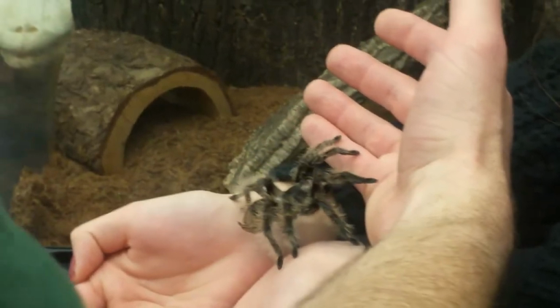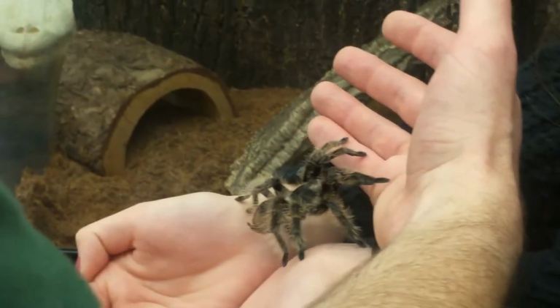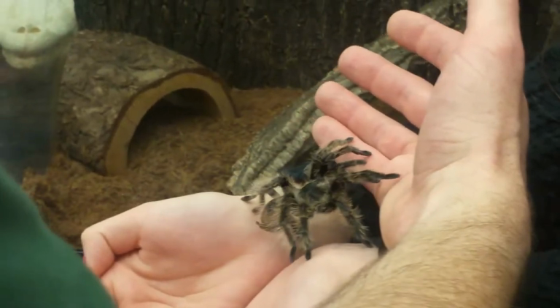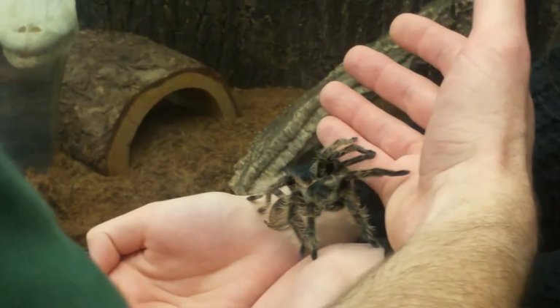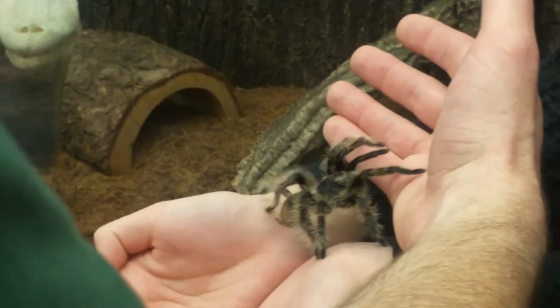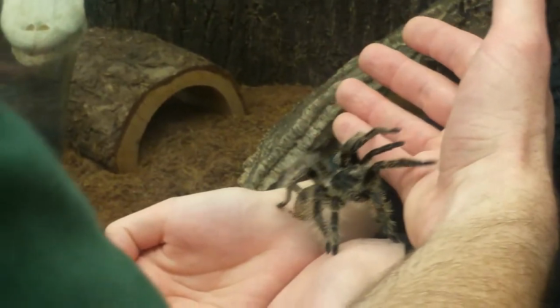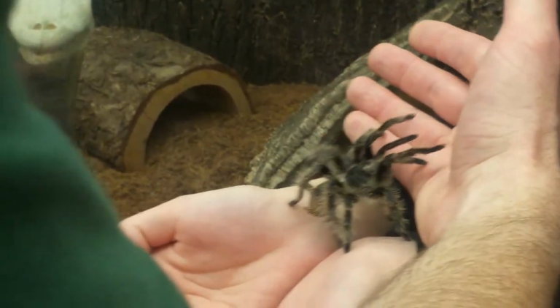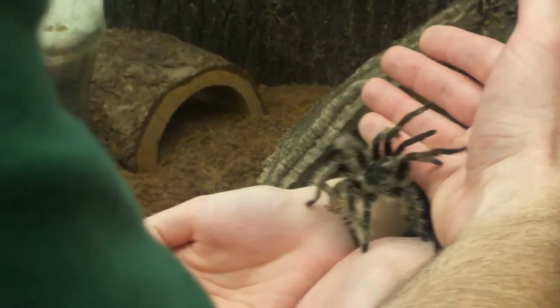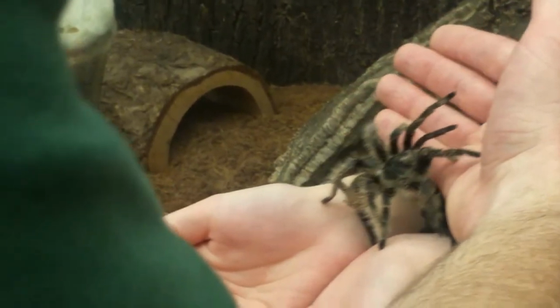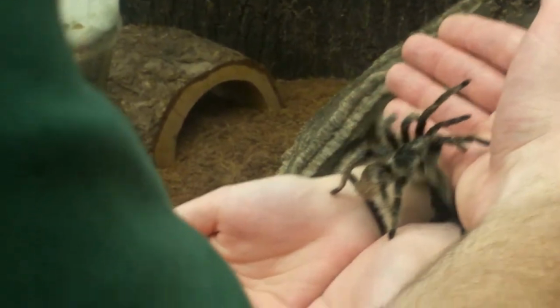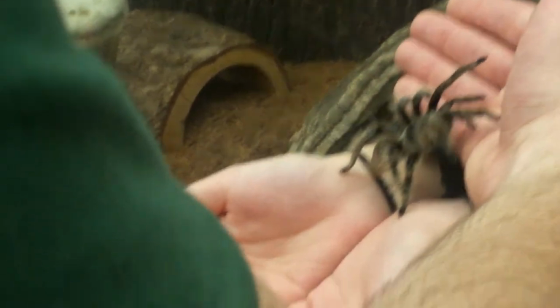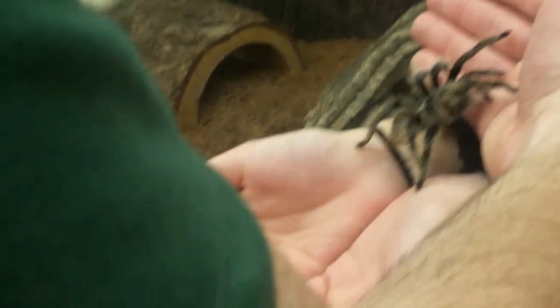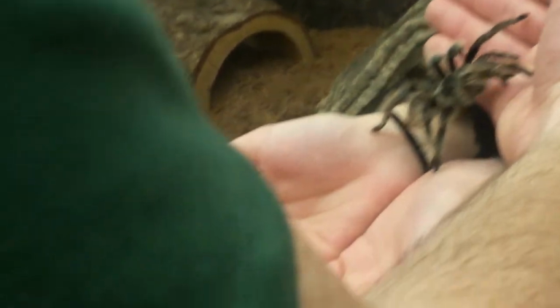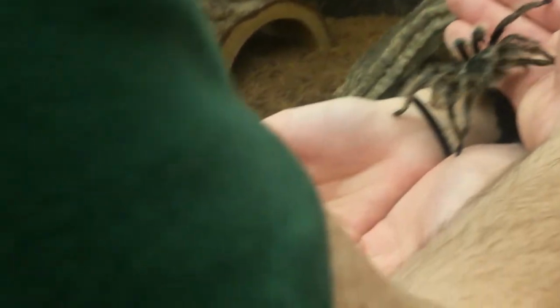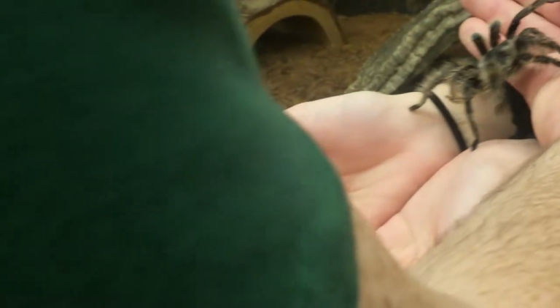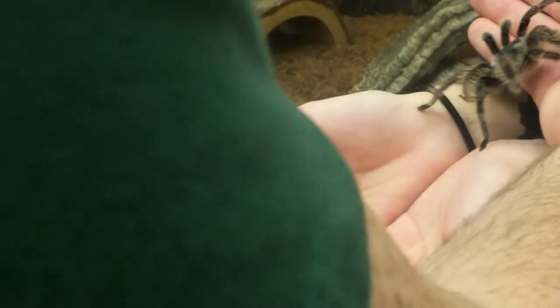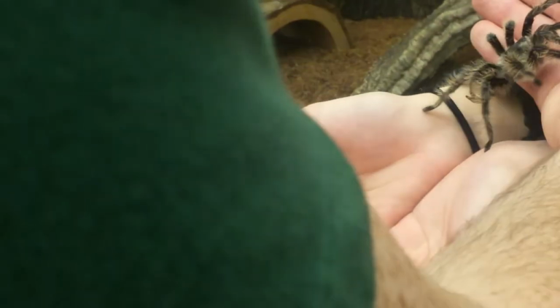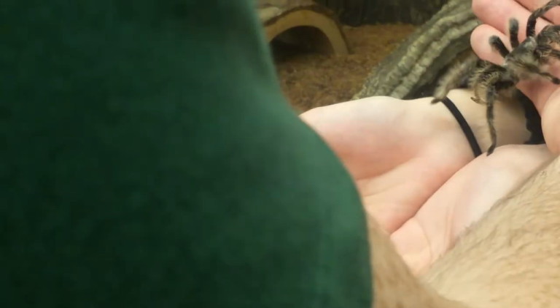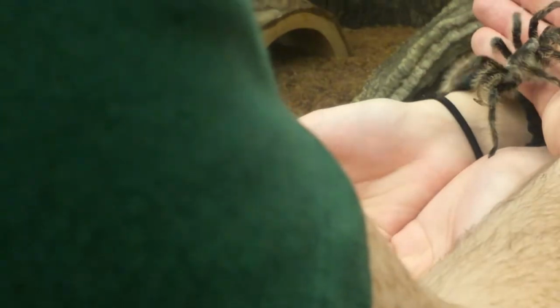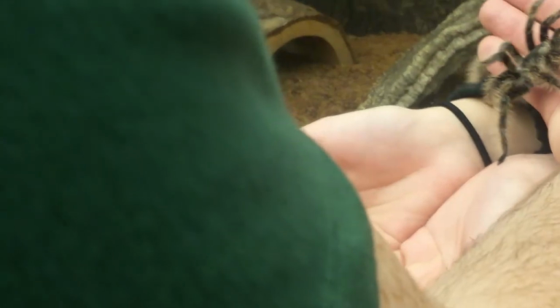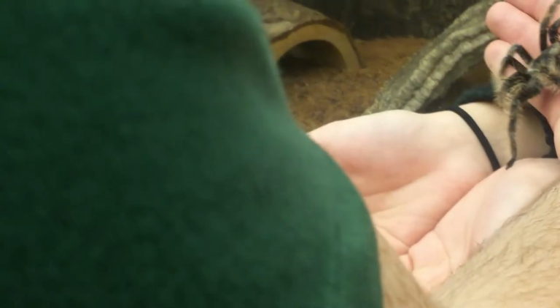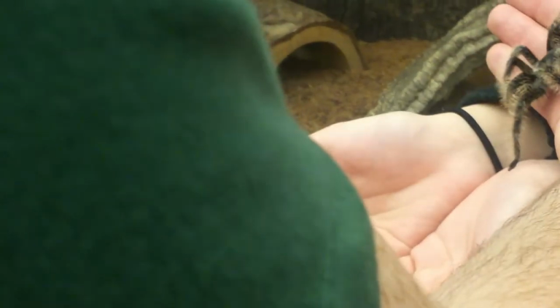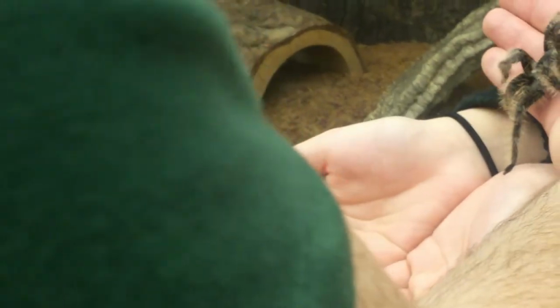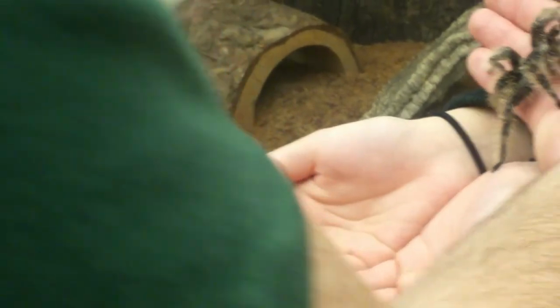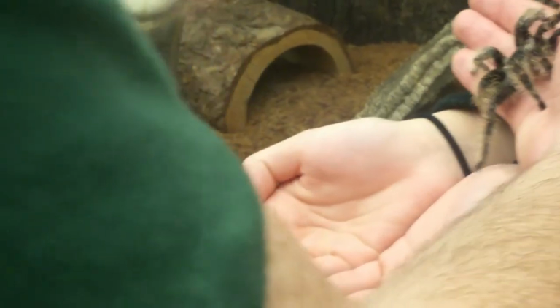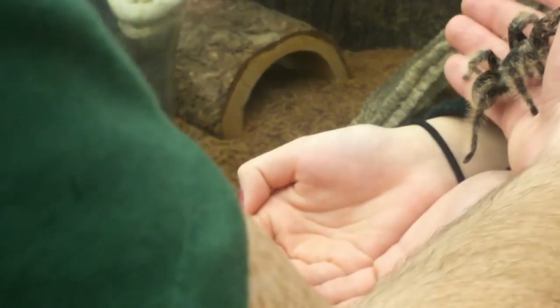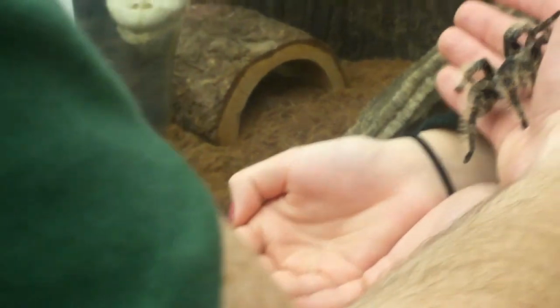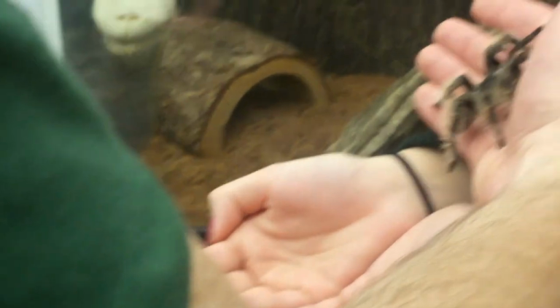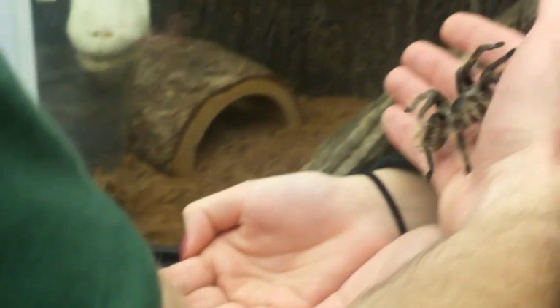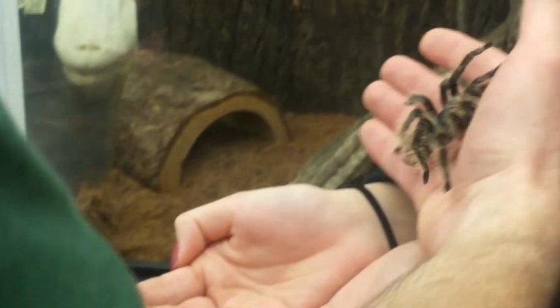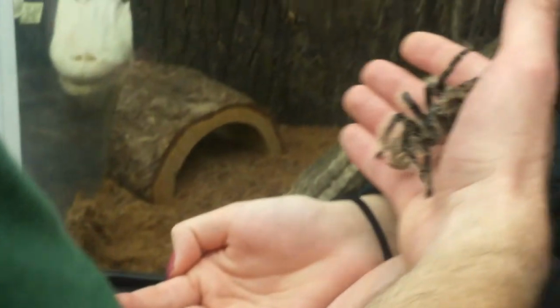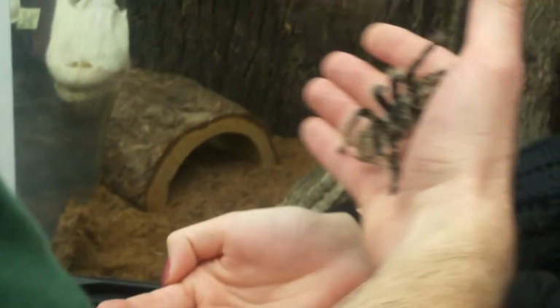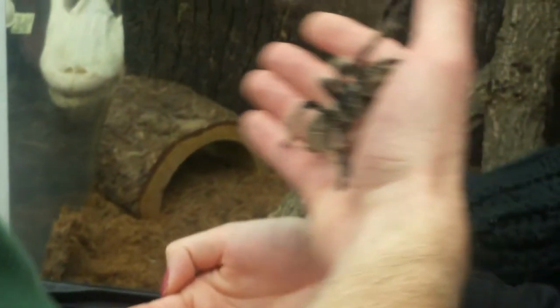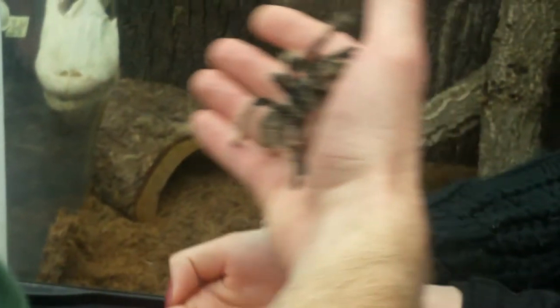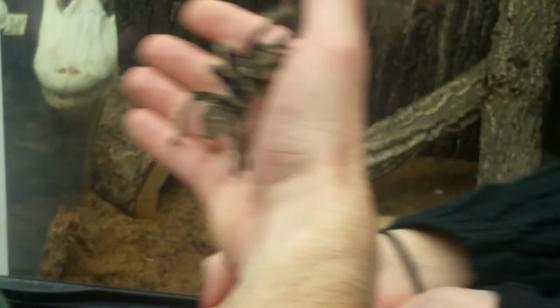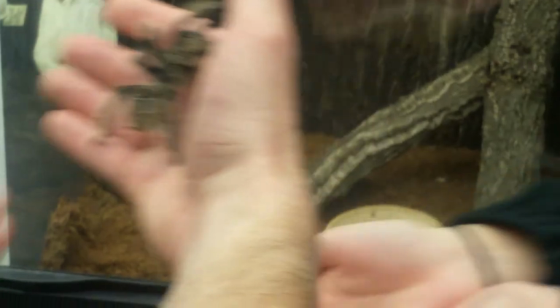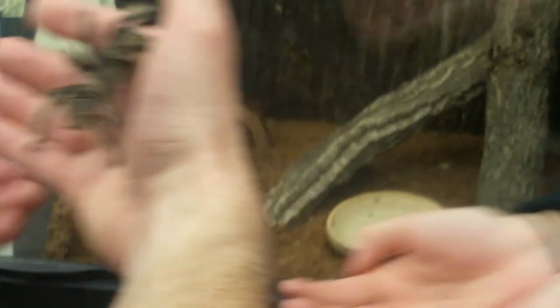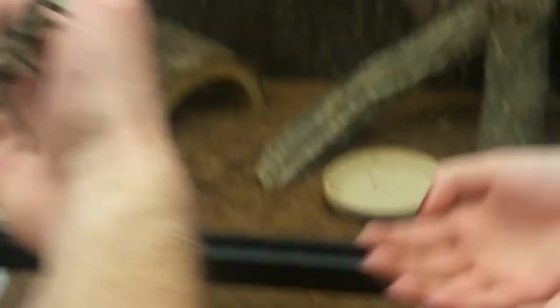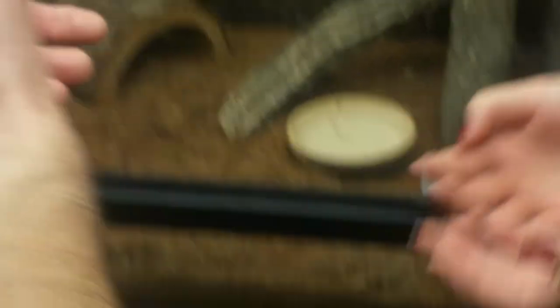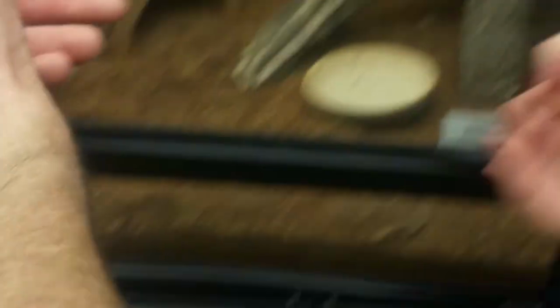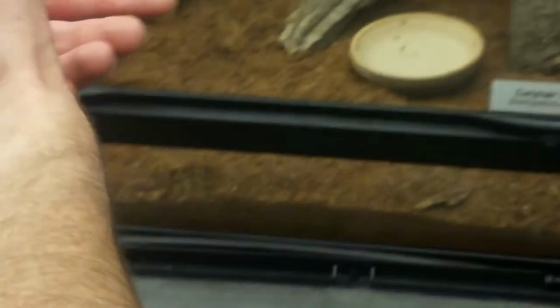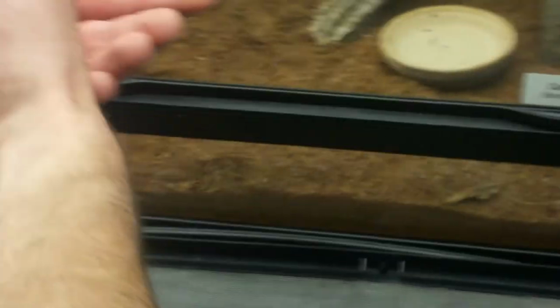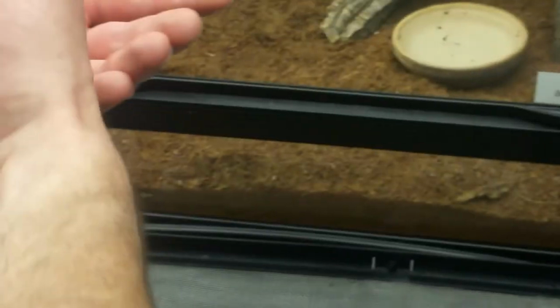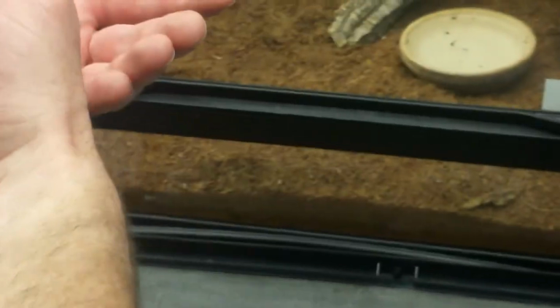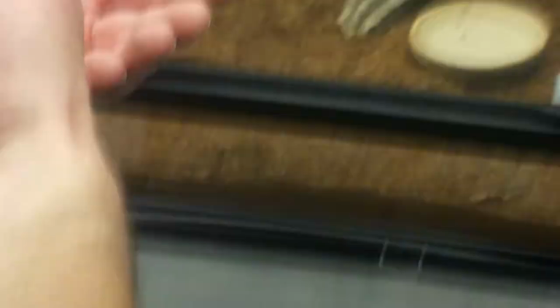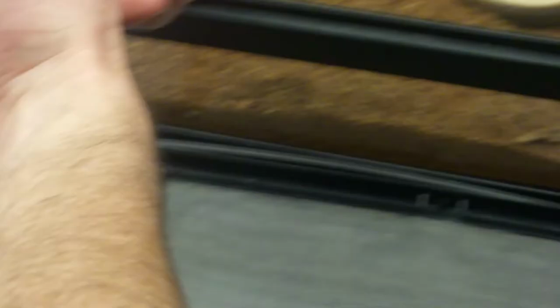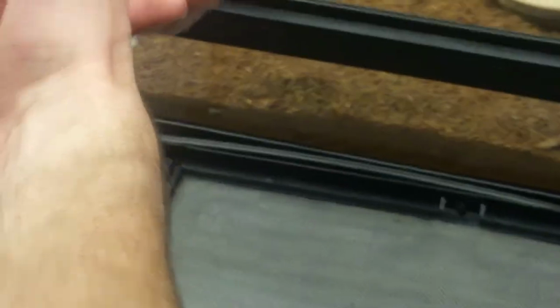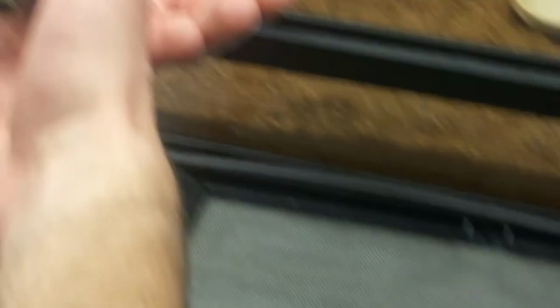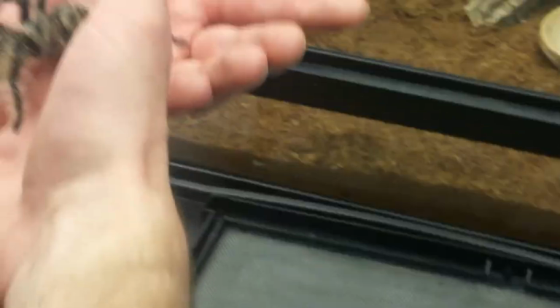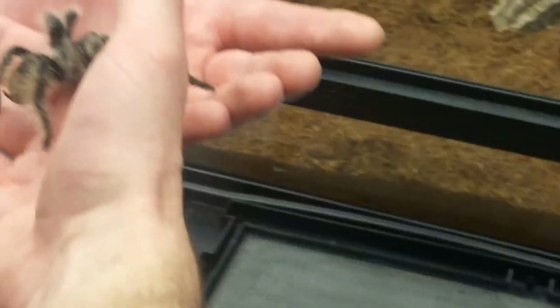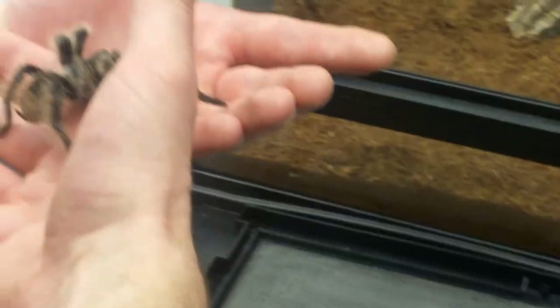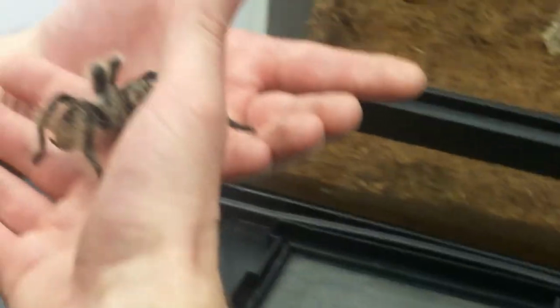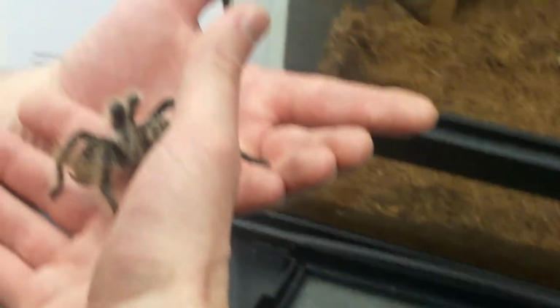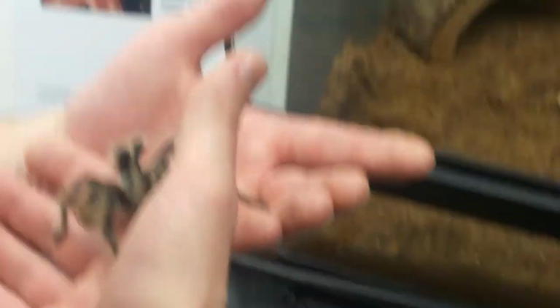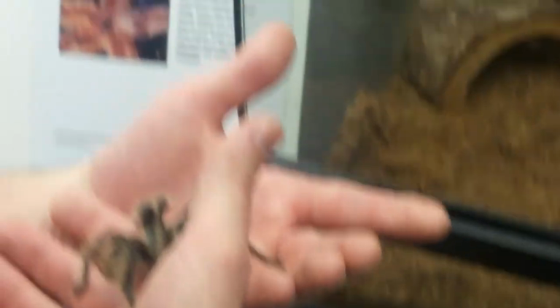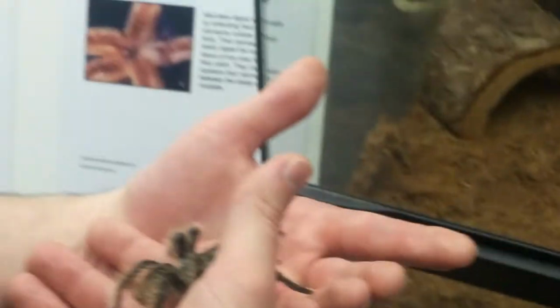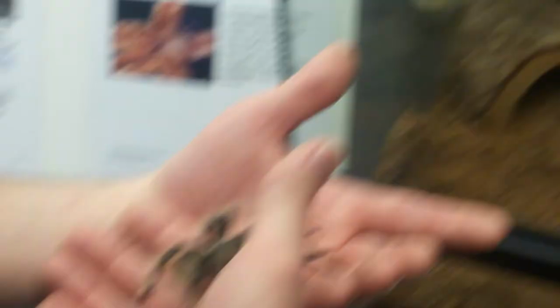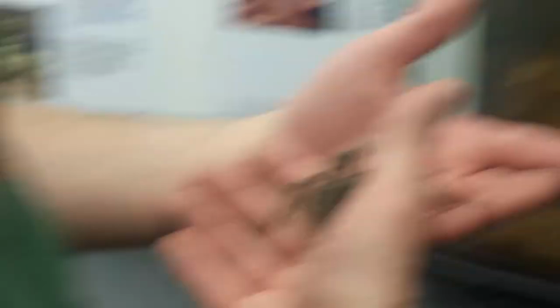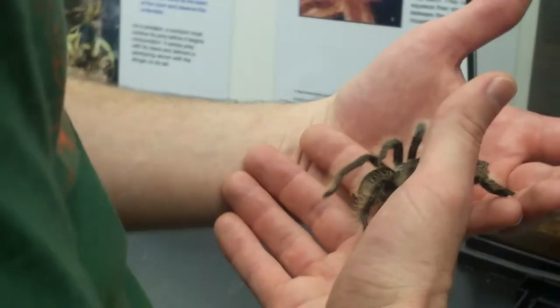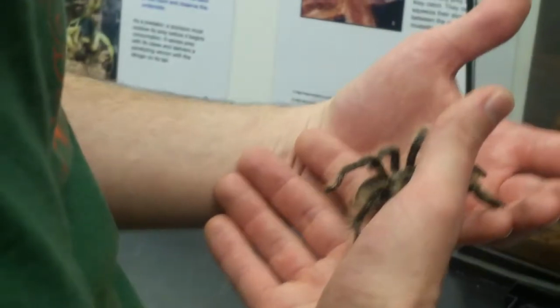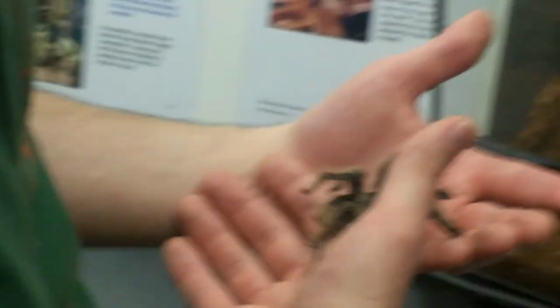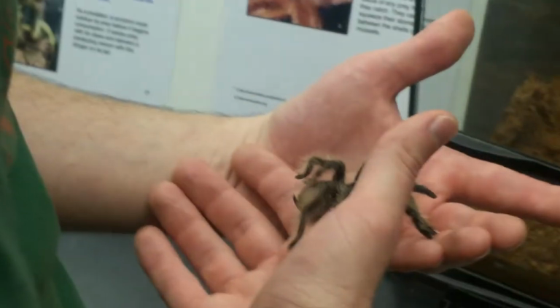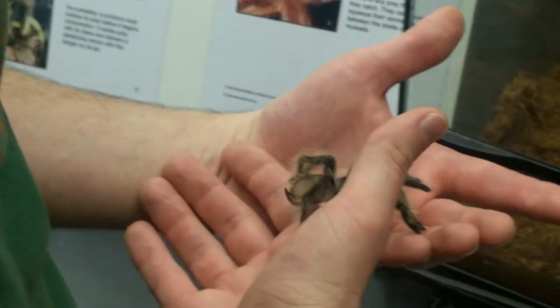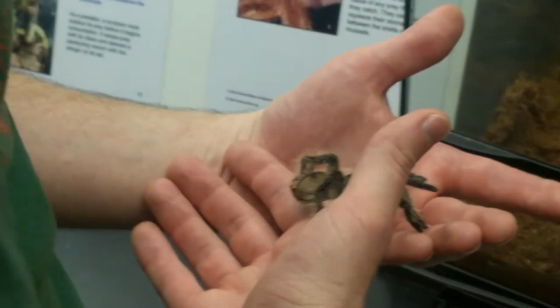There are also a lot of tarantulas in Mexico, and going down to Central America, but there are also tons in South America, of course.